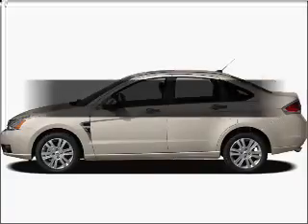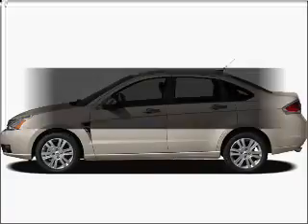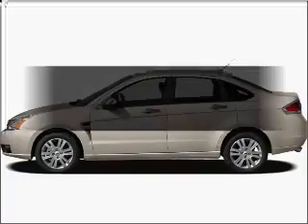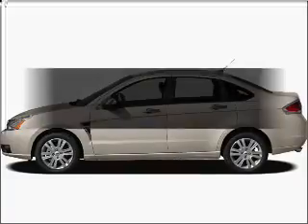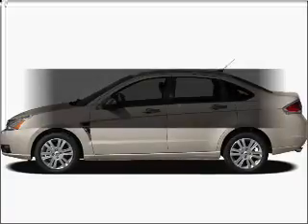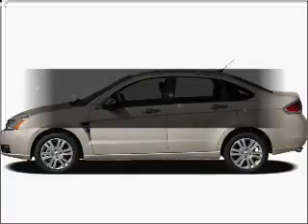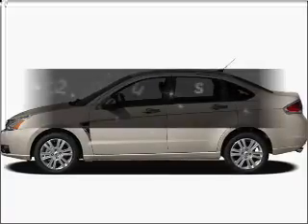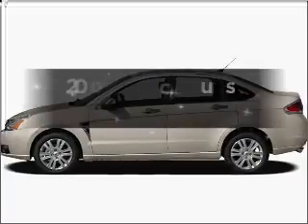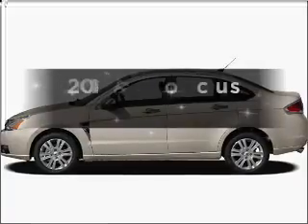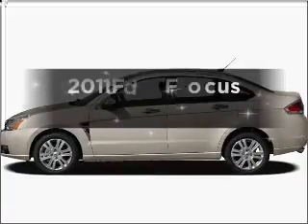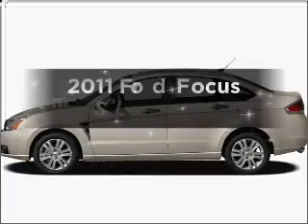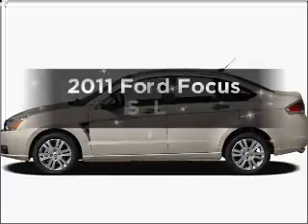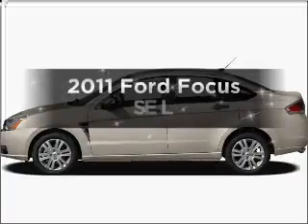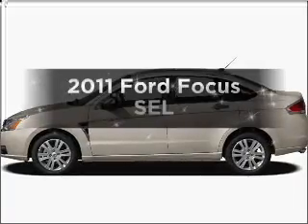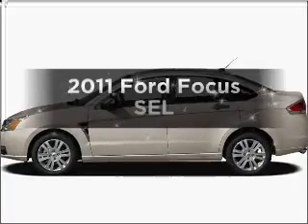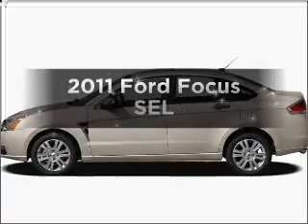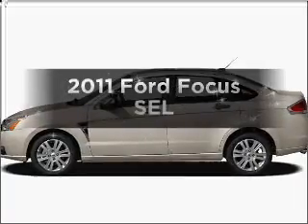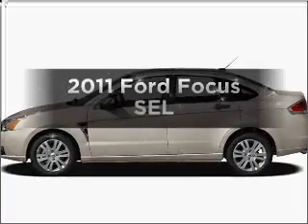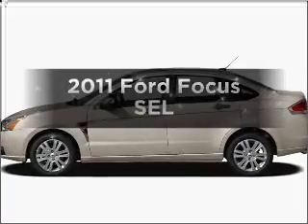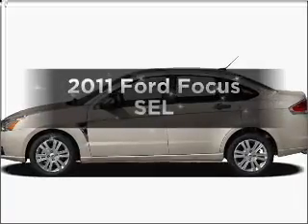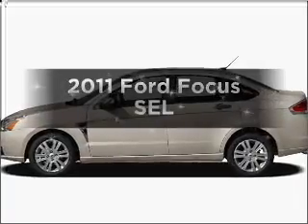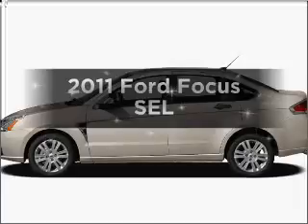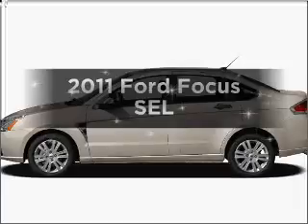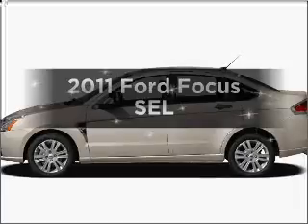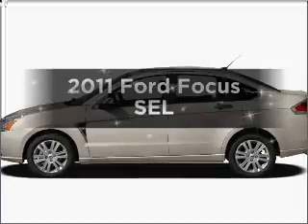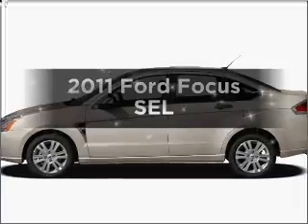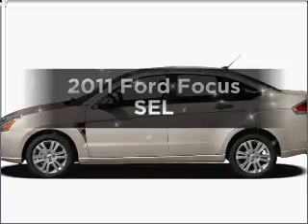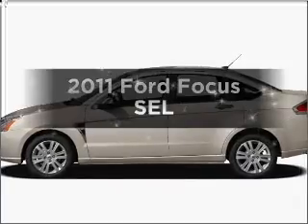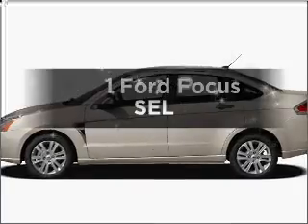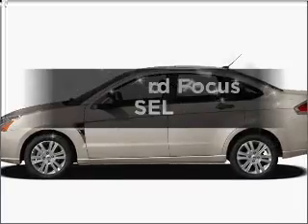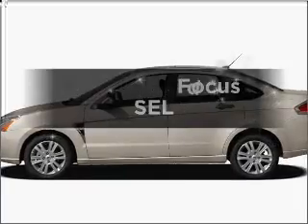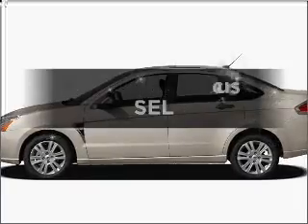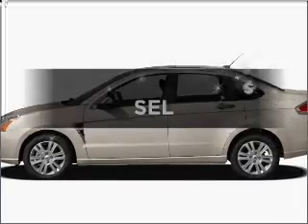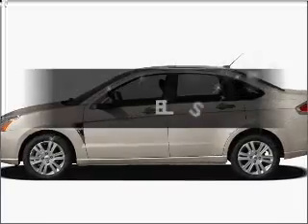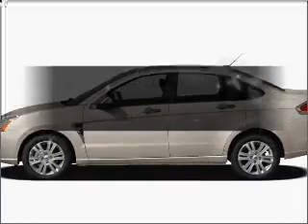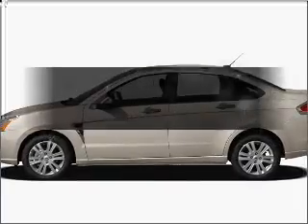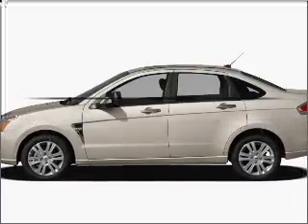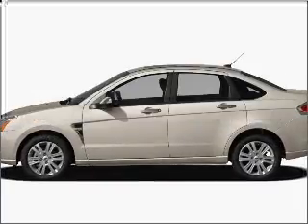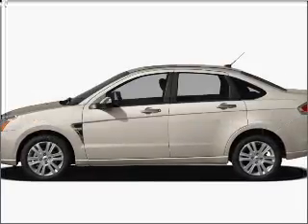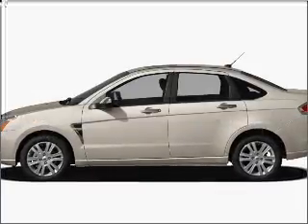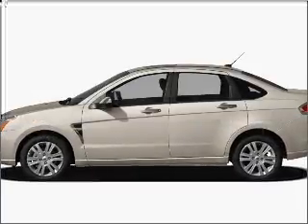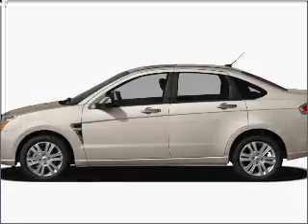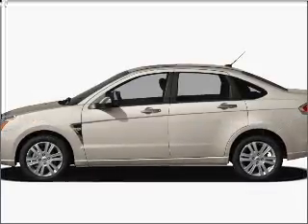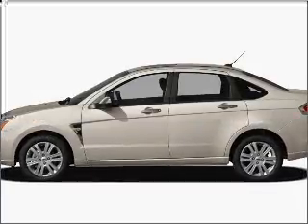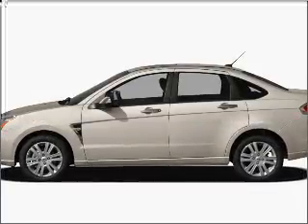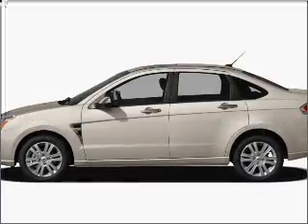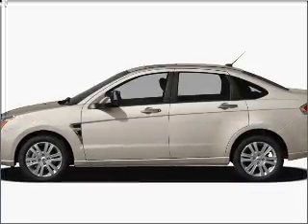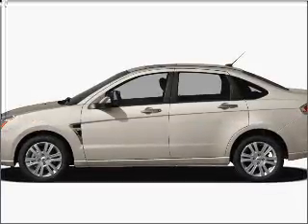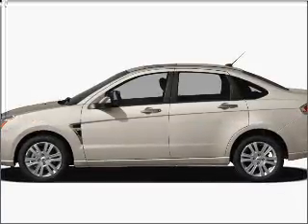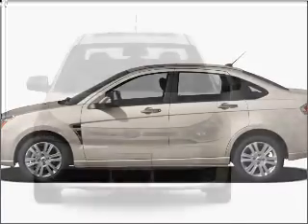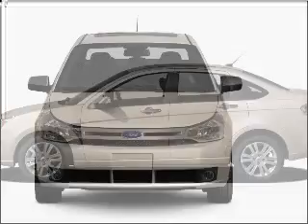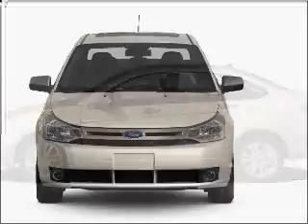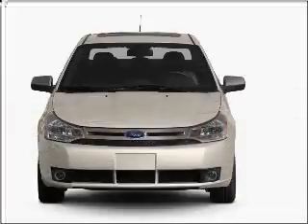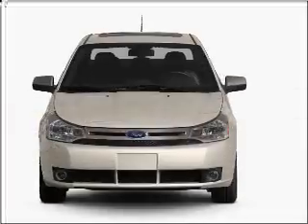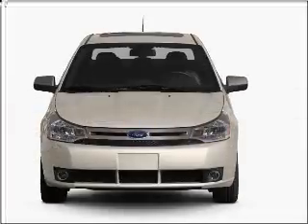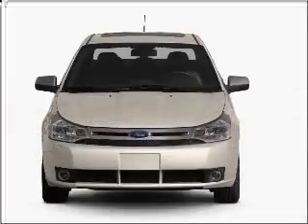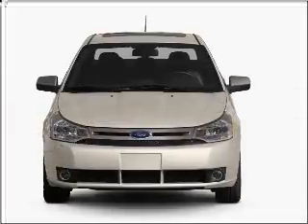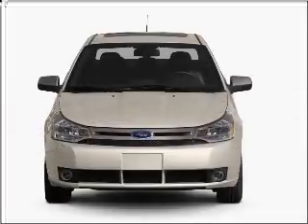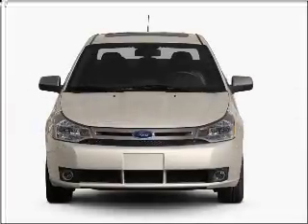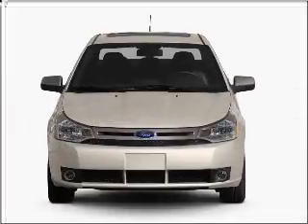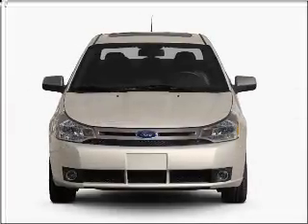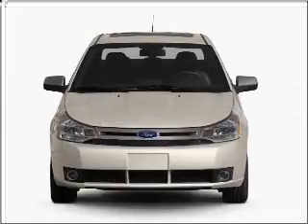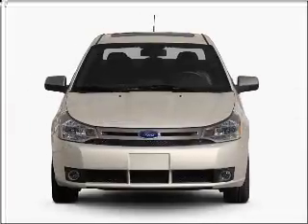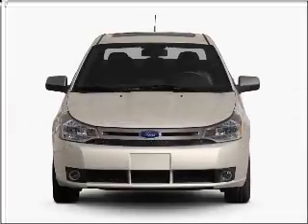Check out this 2011 Ford Focus. Everything you need under one roof with this great vehicle.